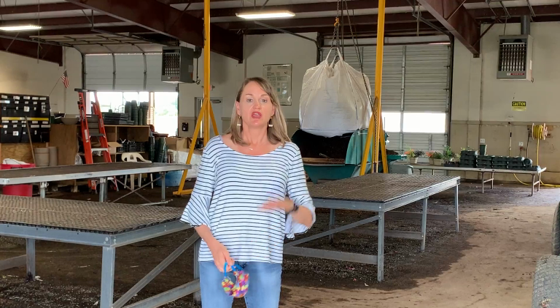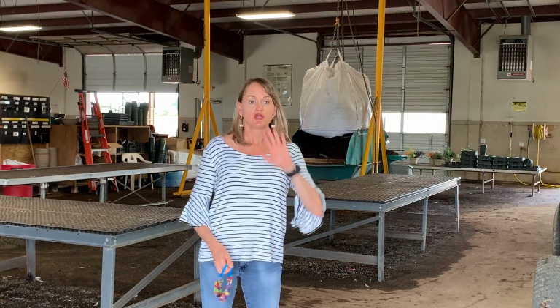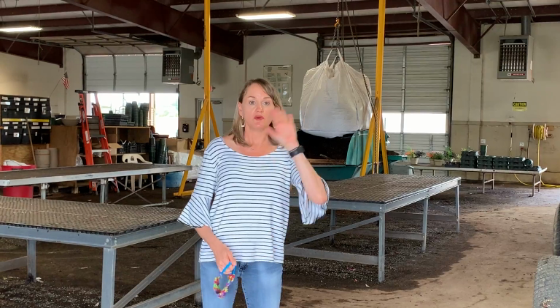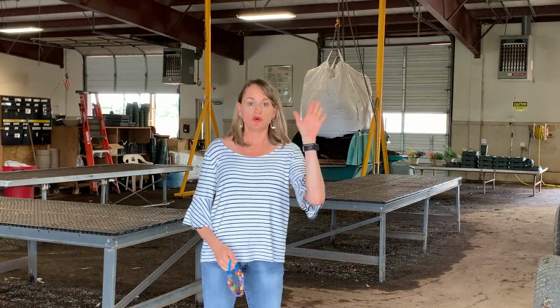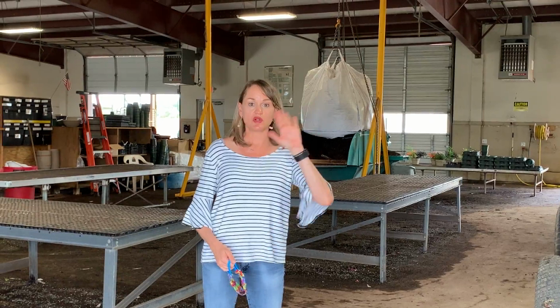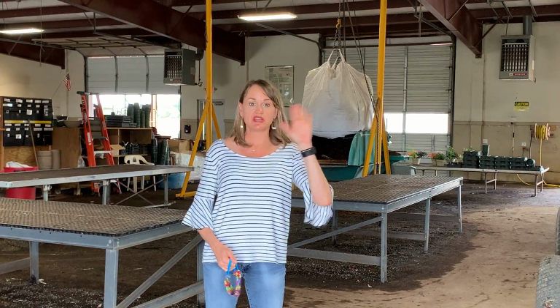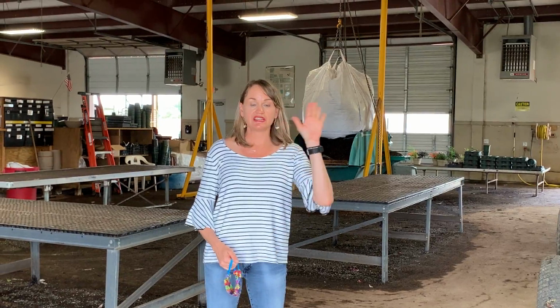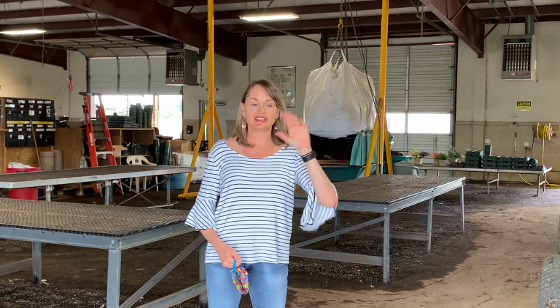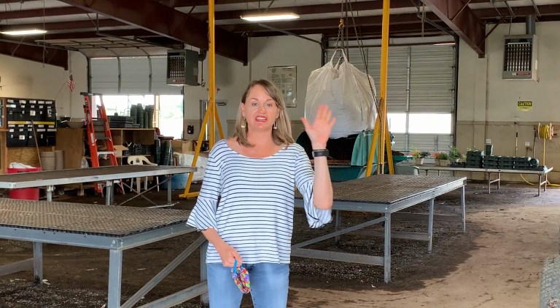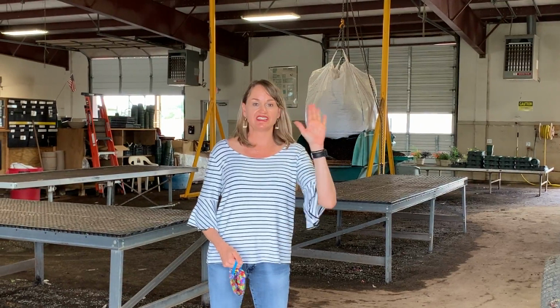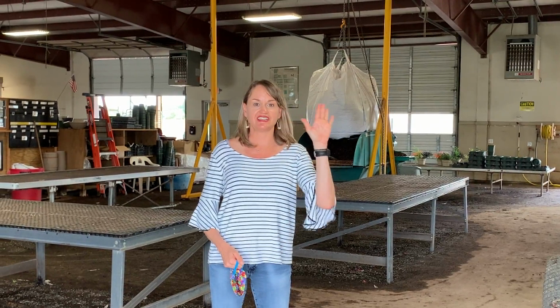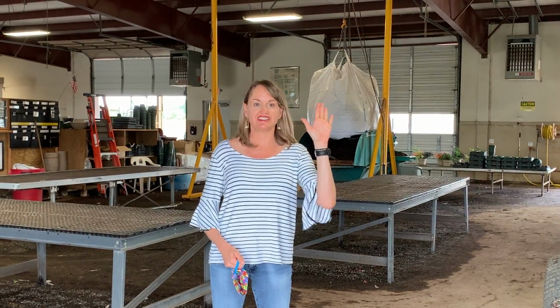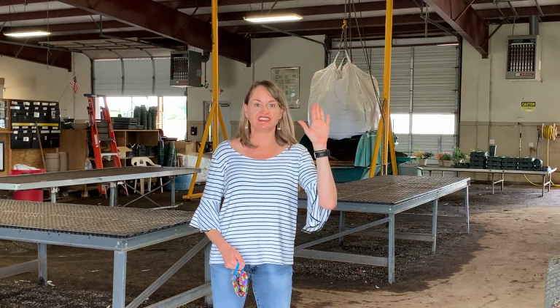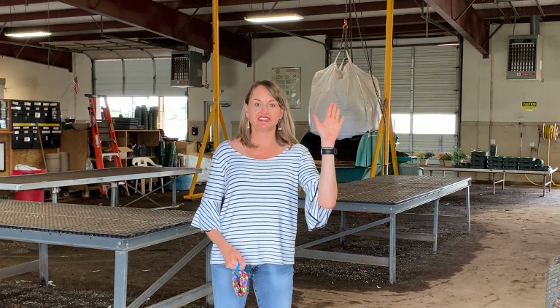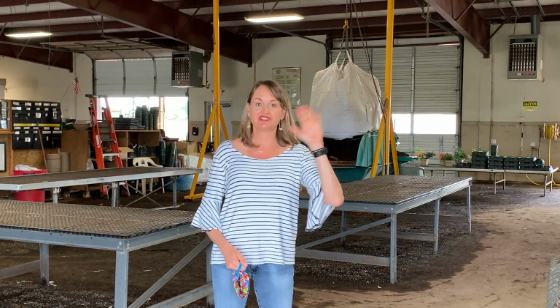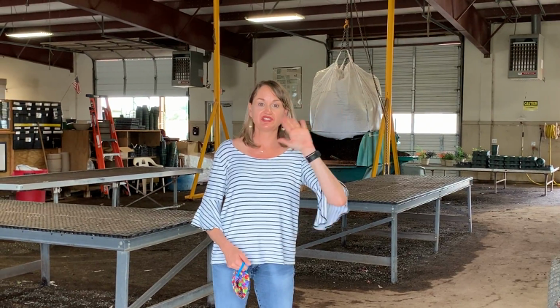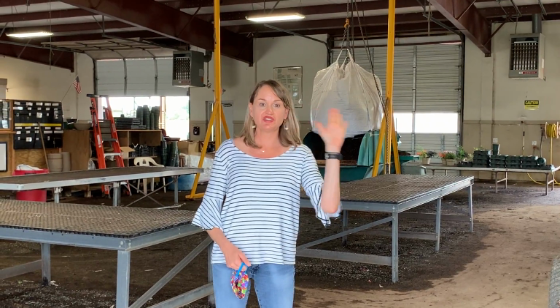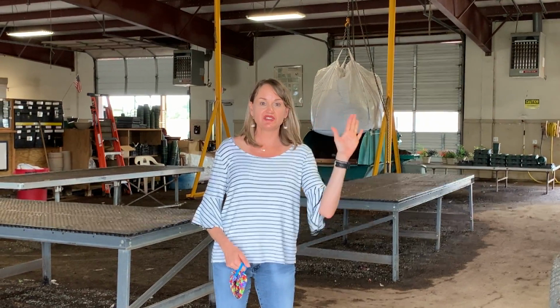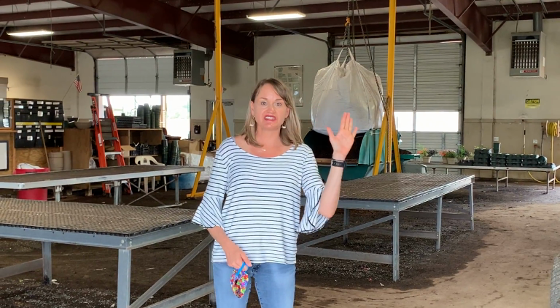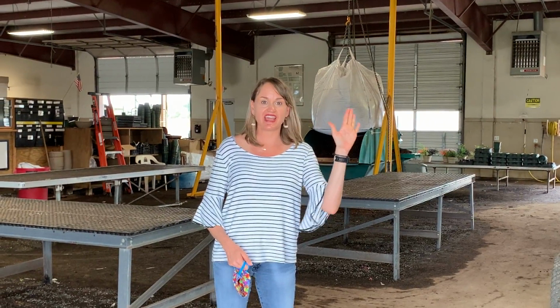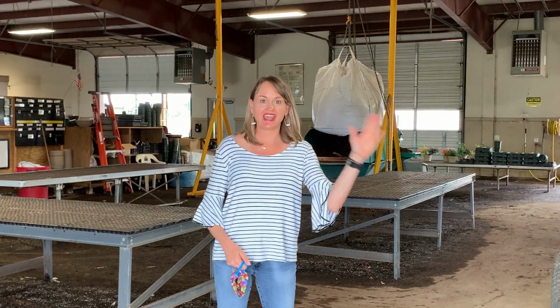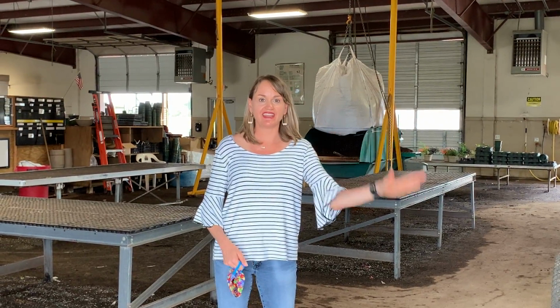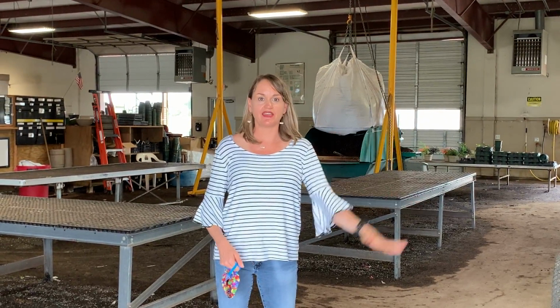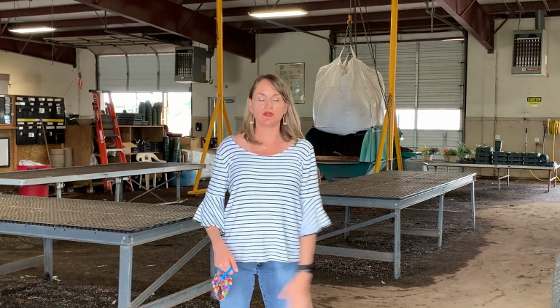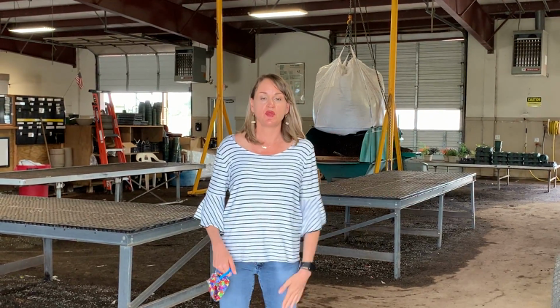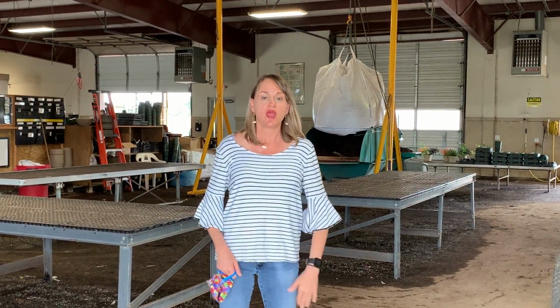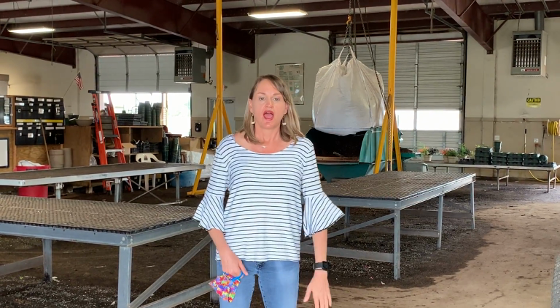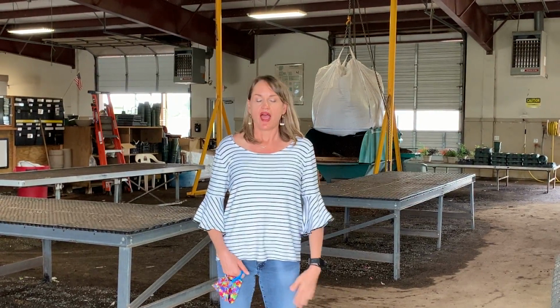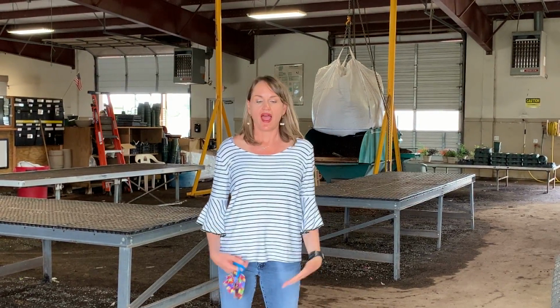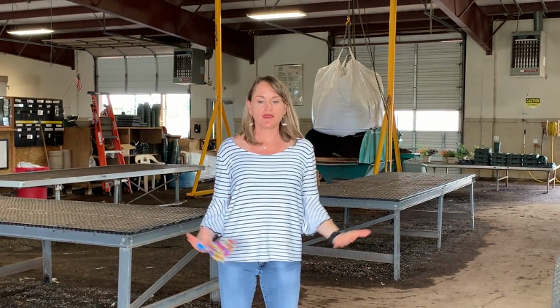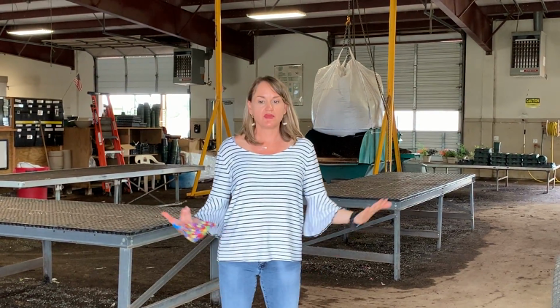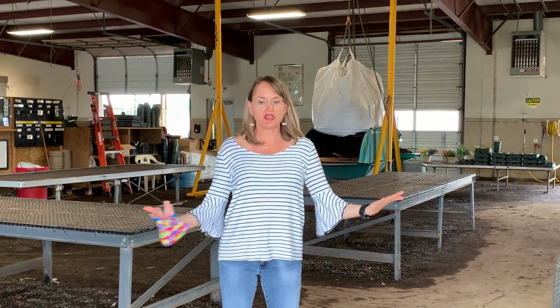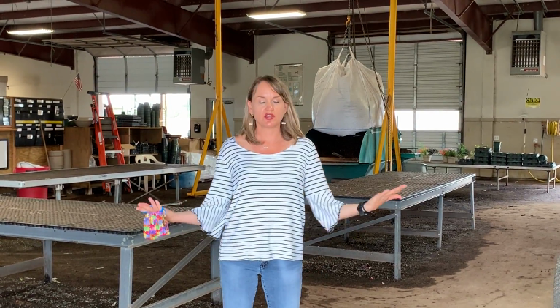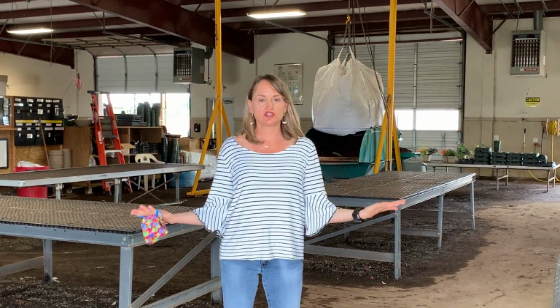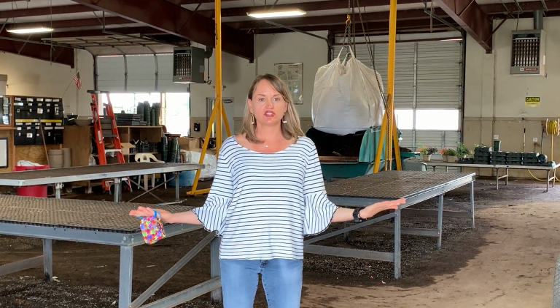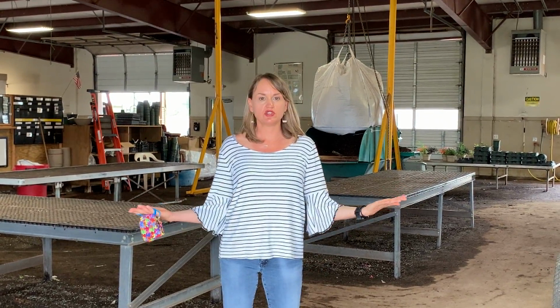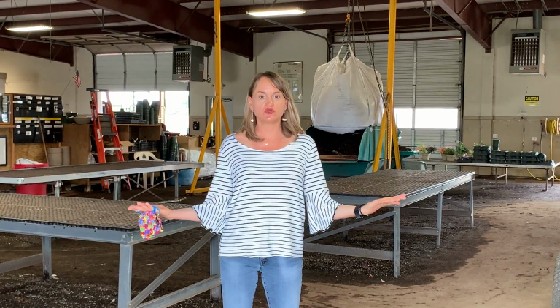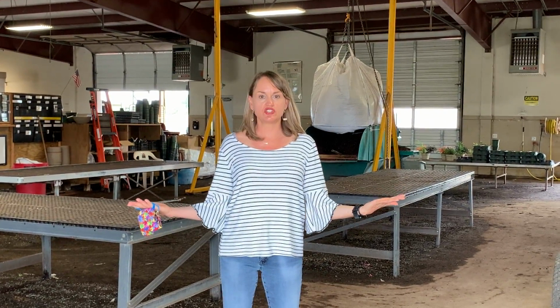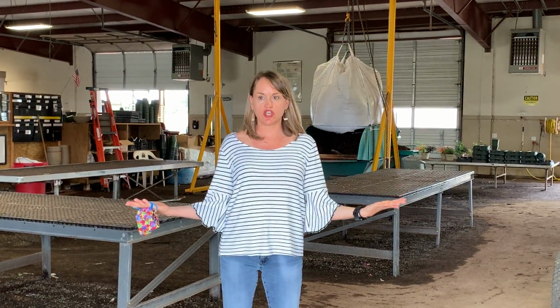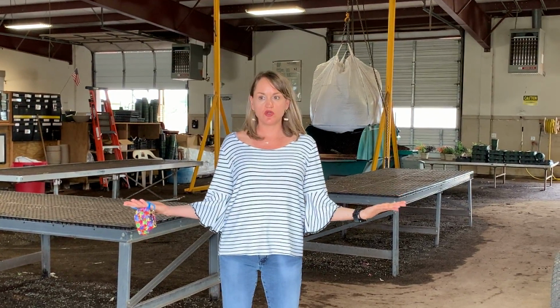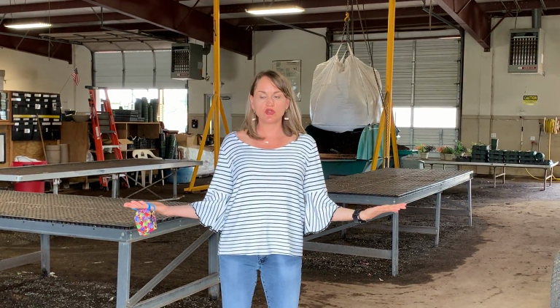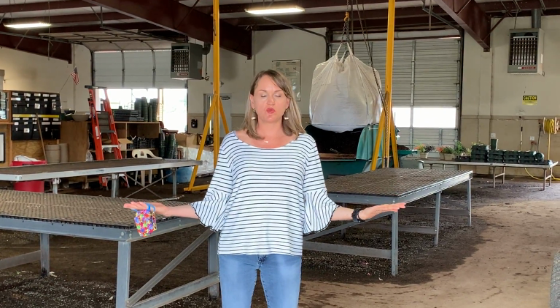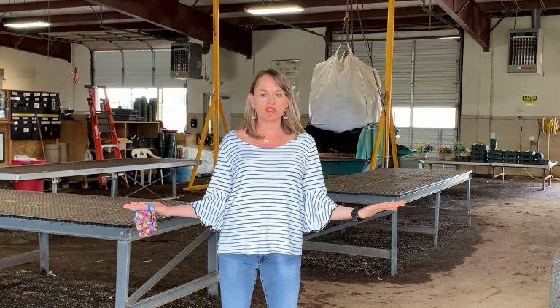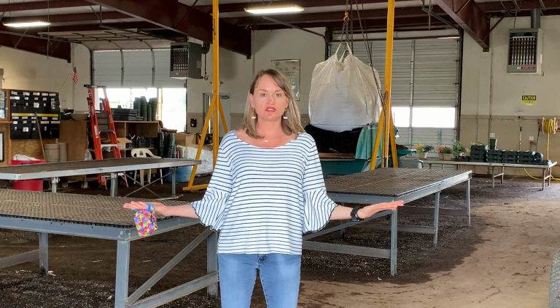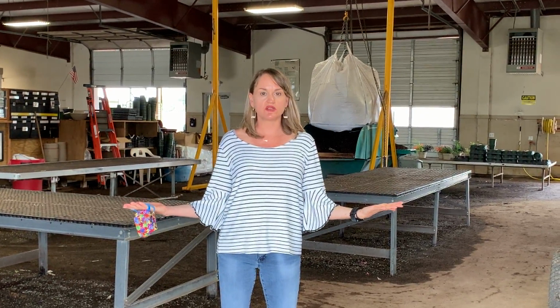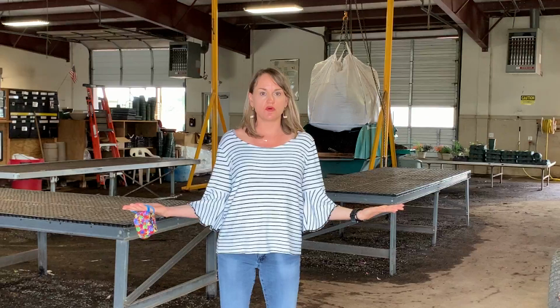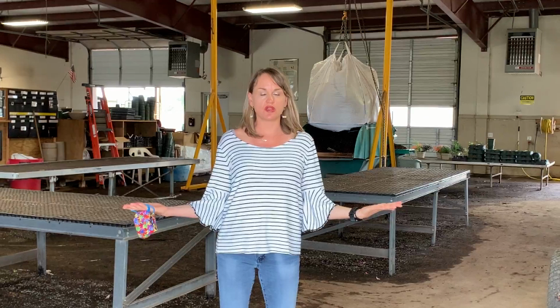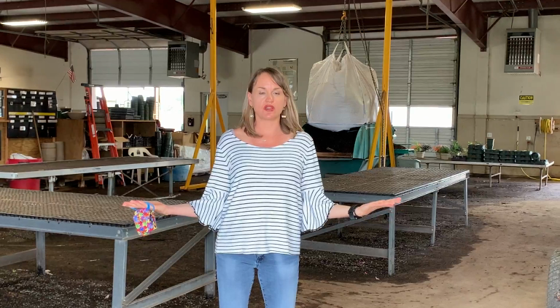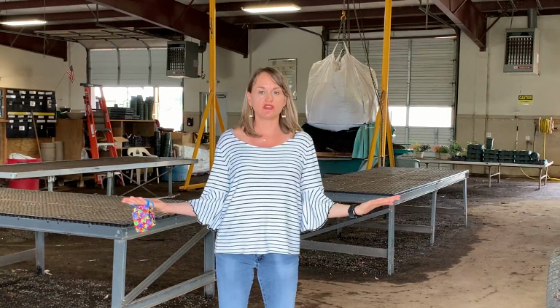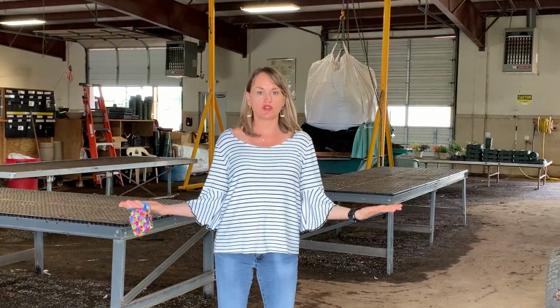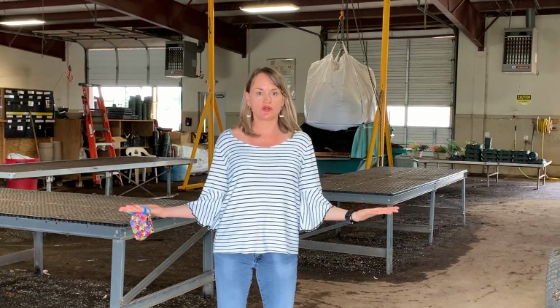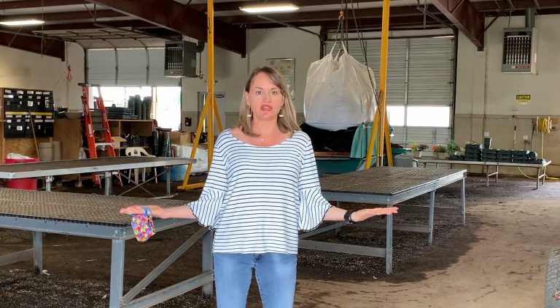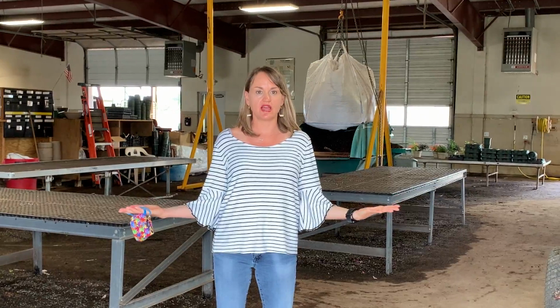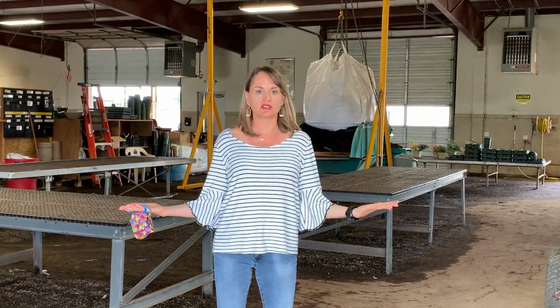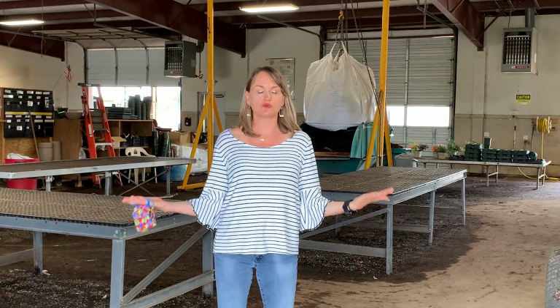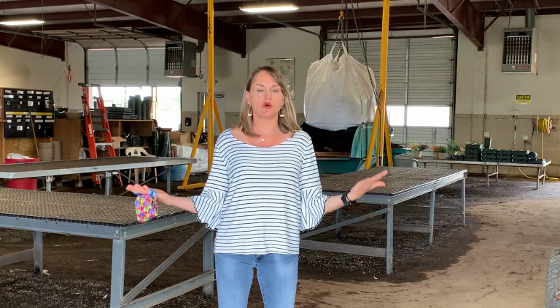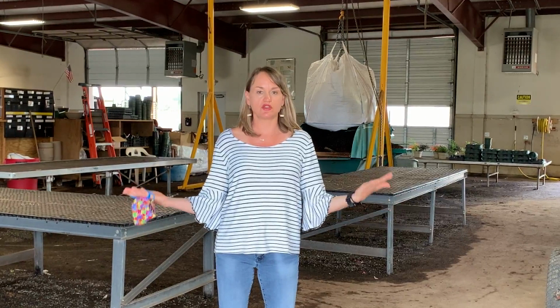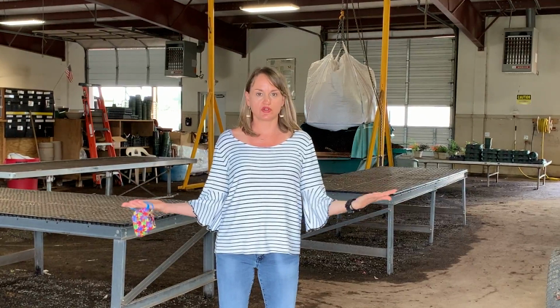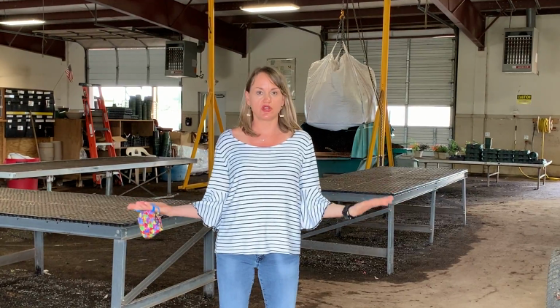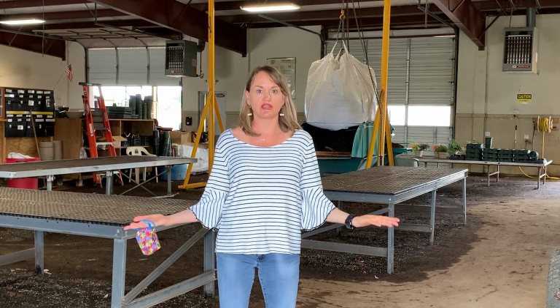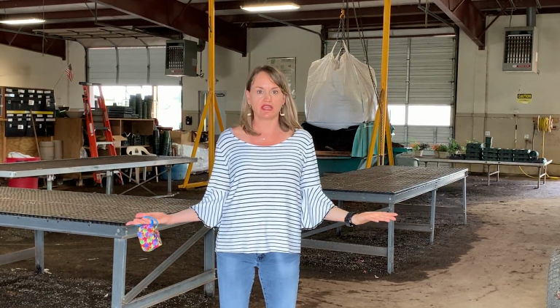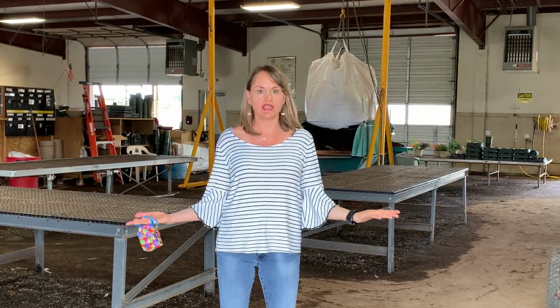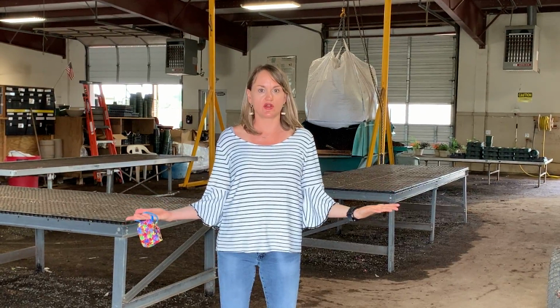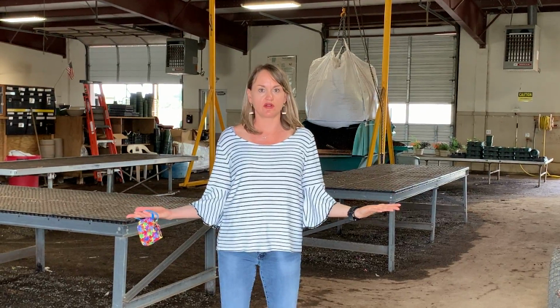Good morning, citizens. It's Tuesday, and I'm here to show you what is going on in the greenhouse while you're not here.